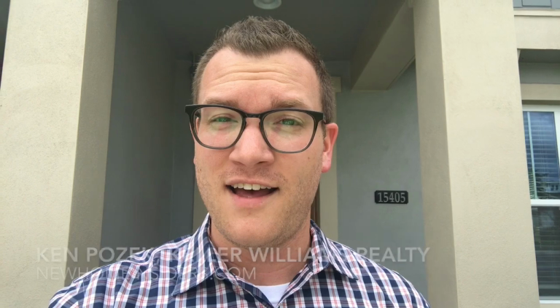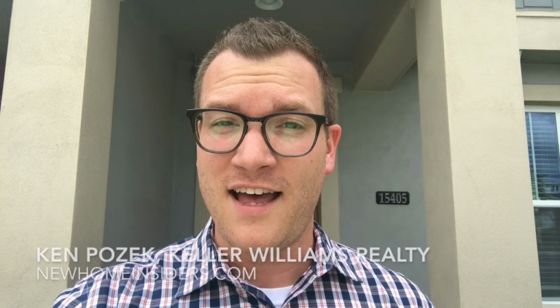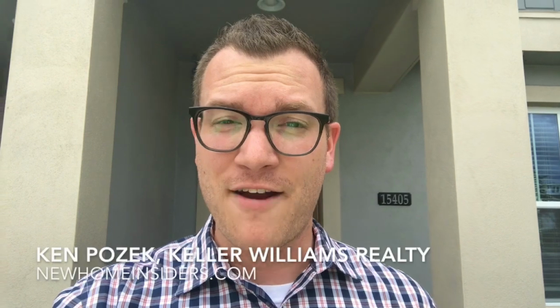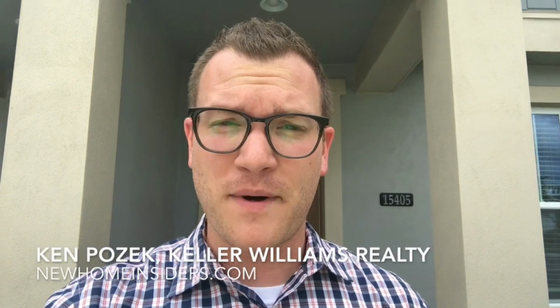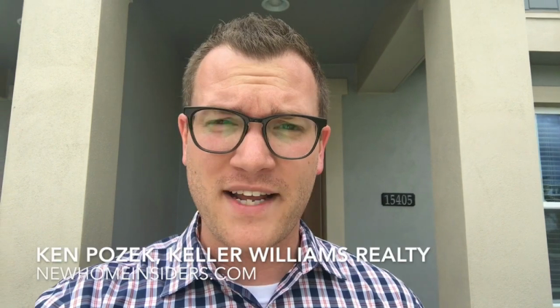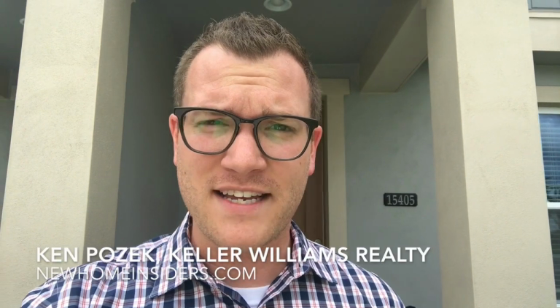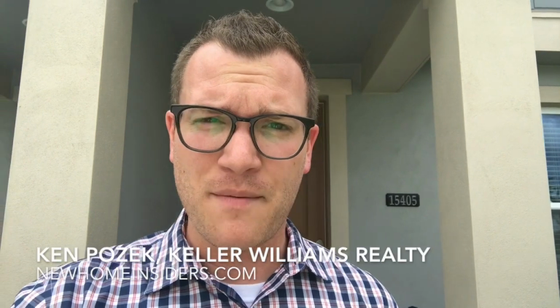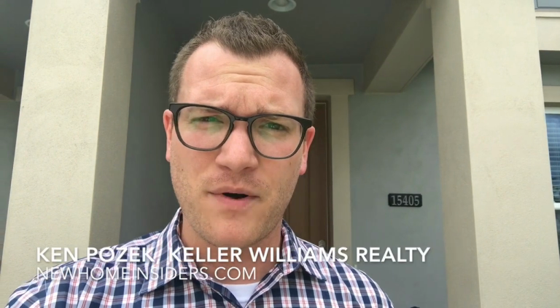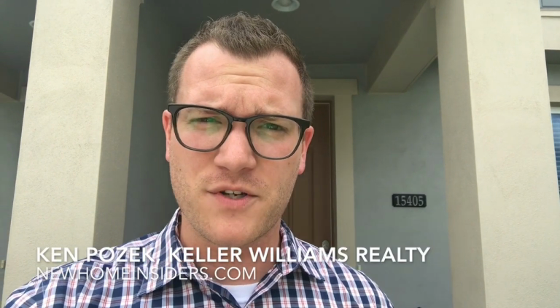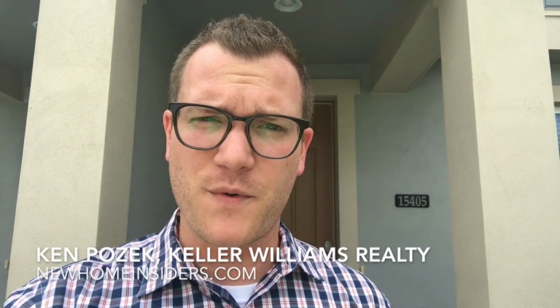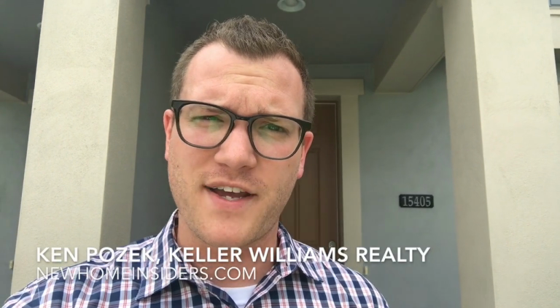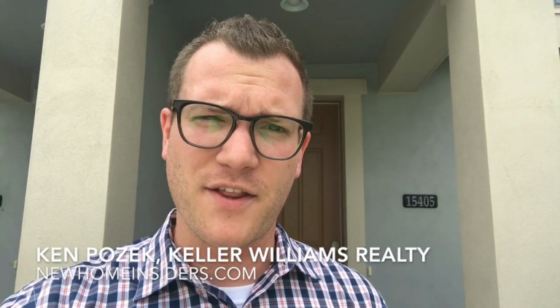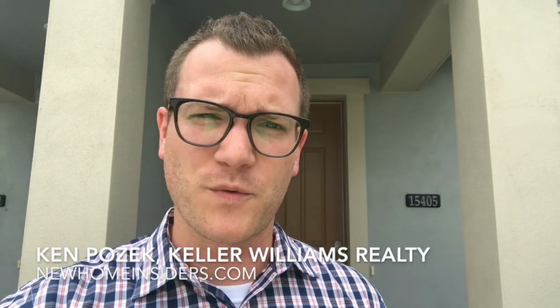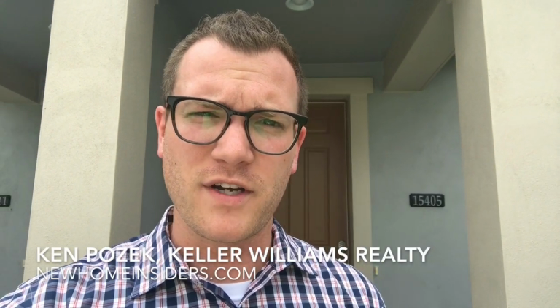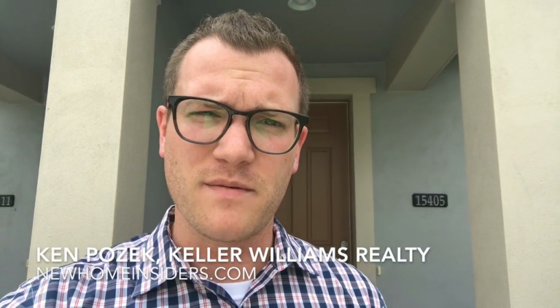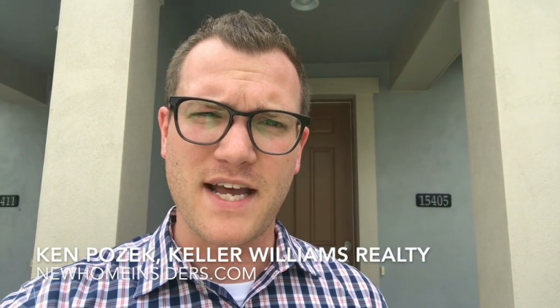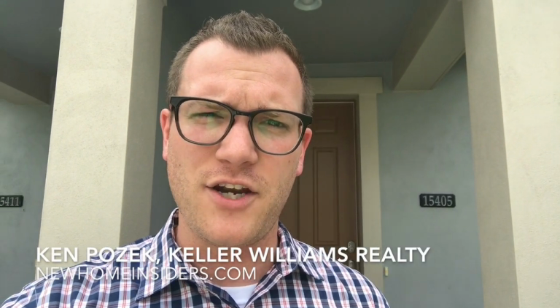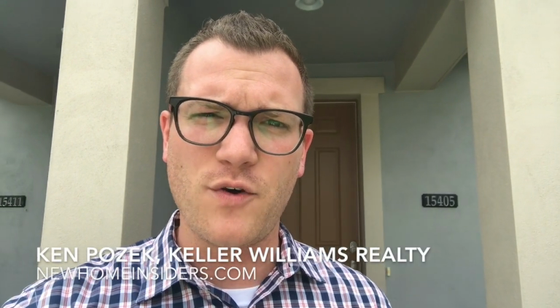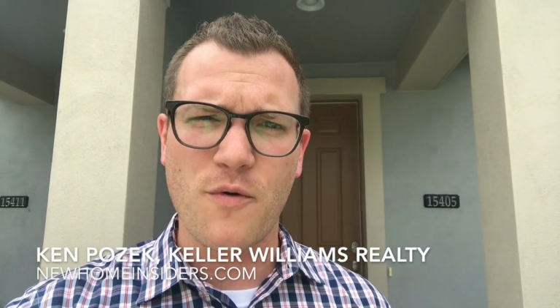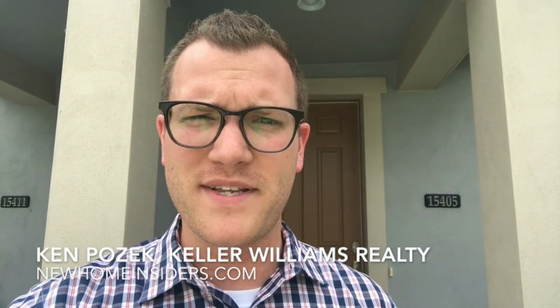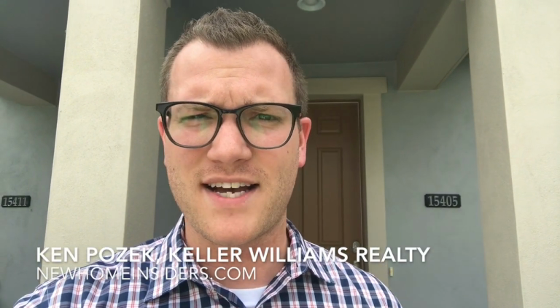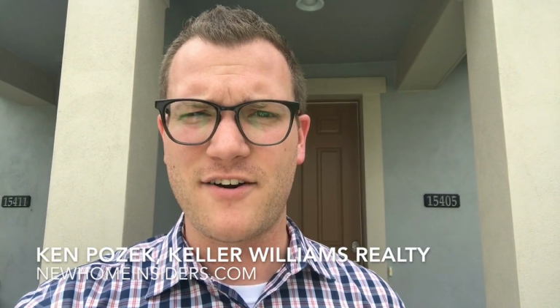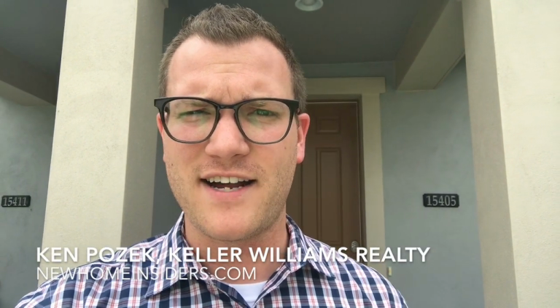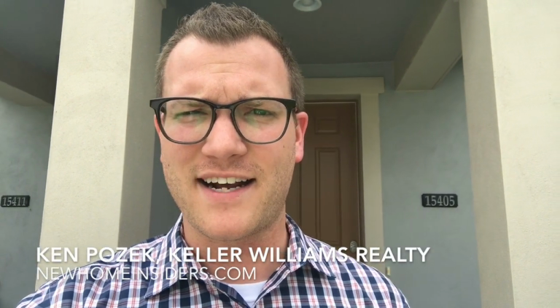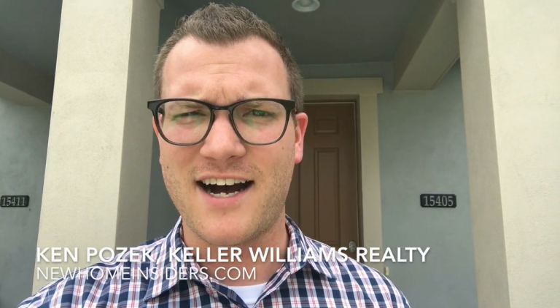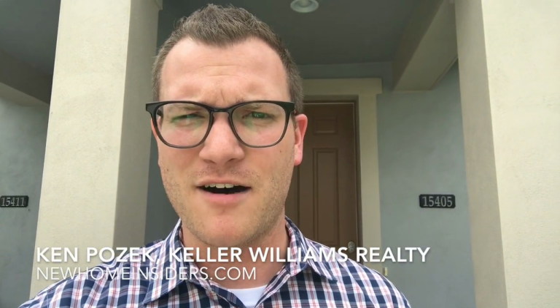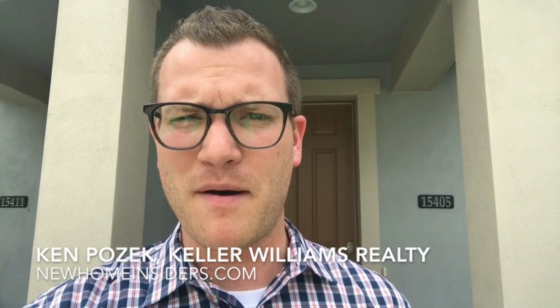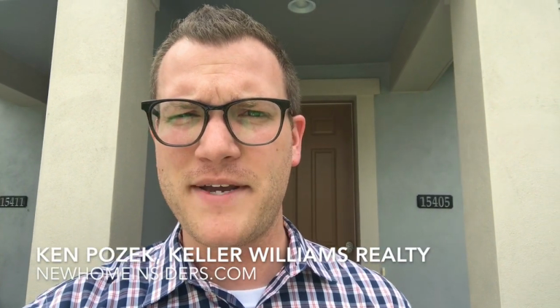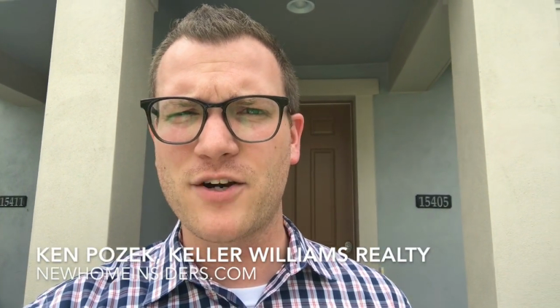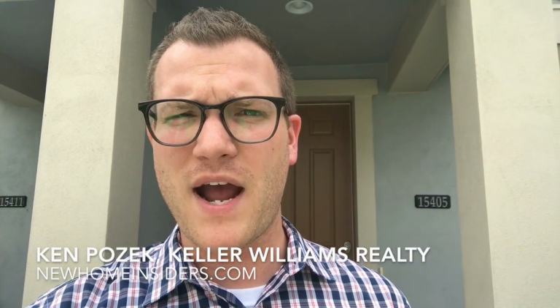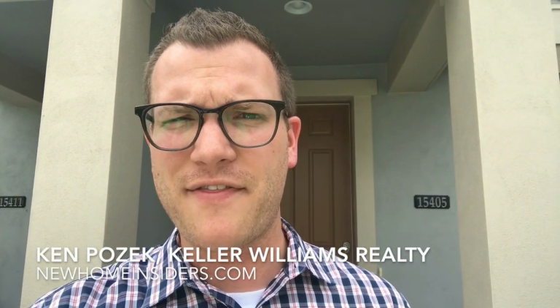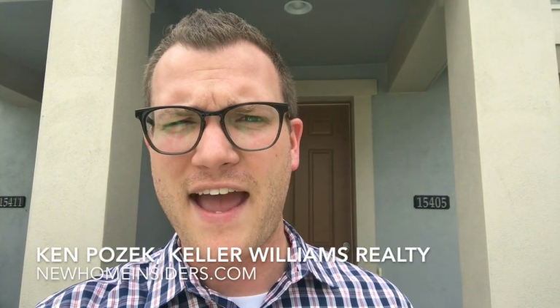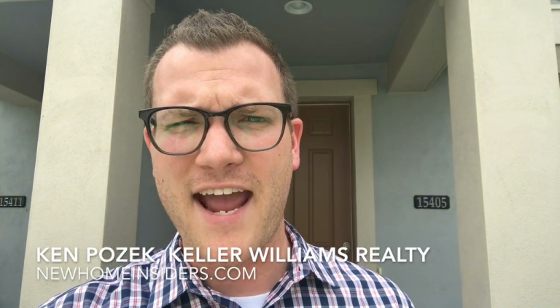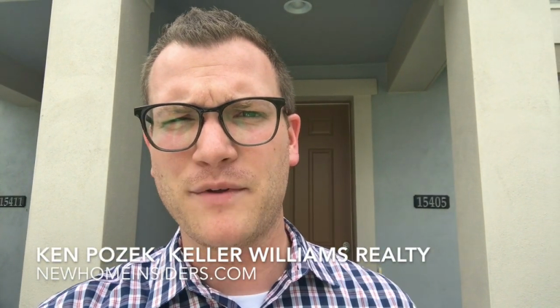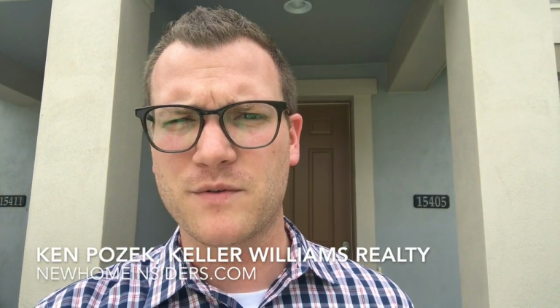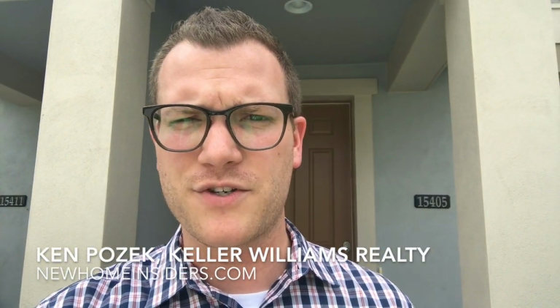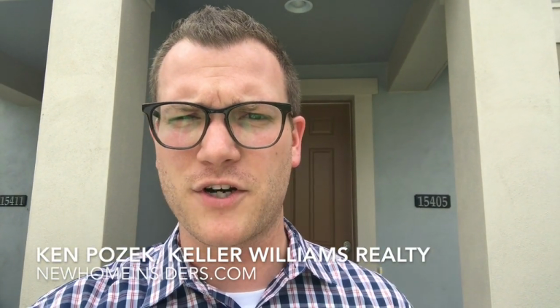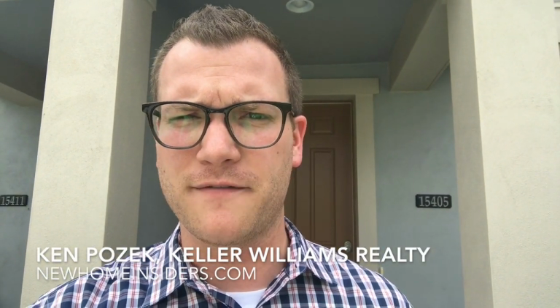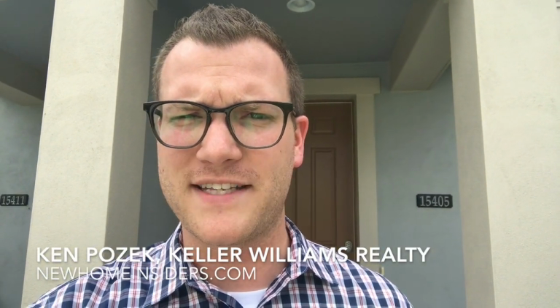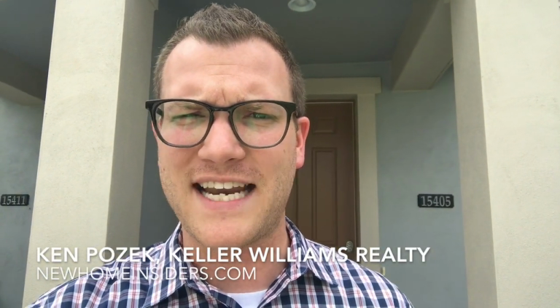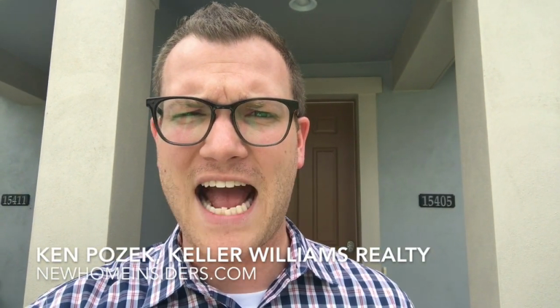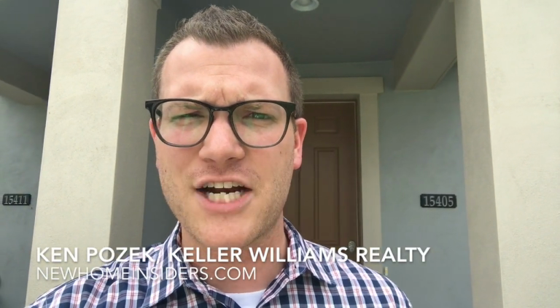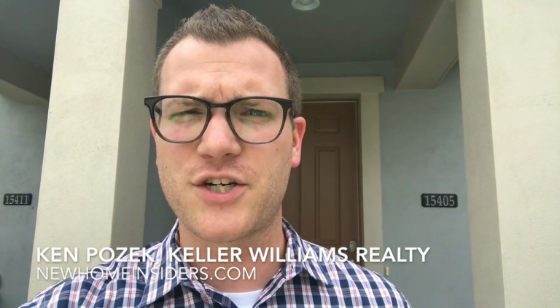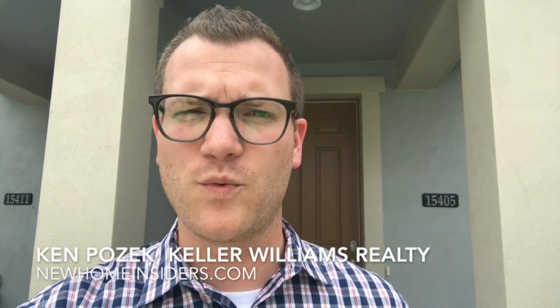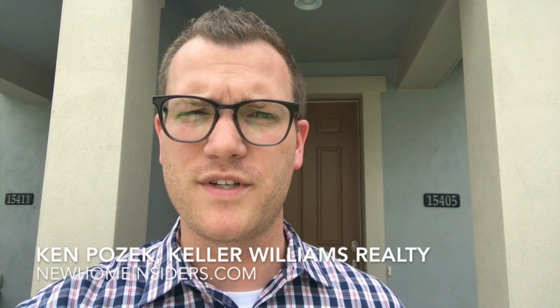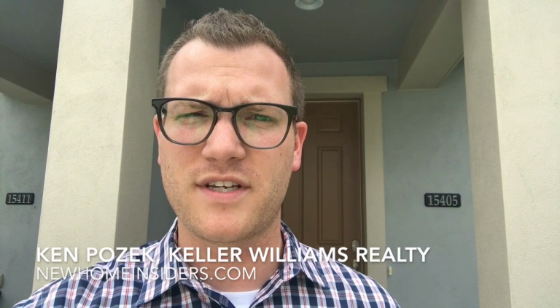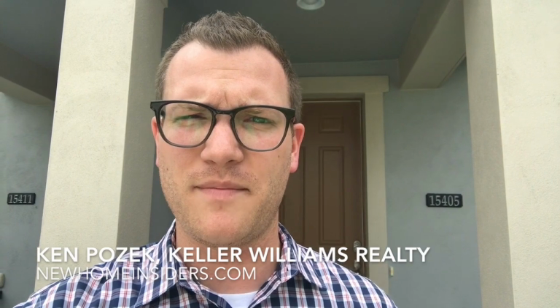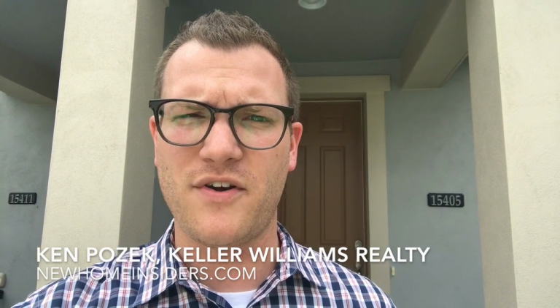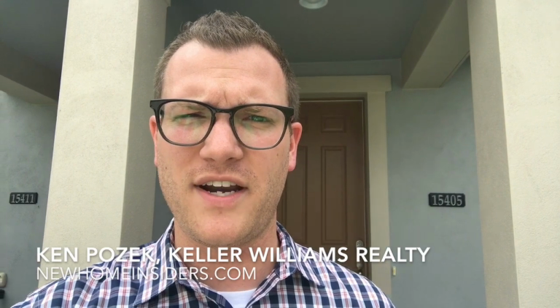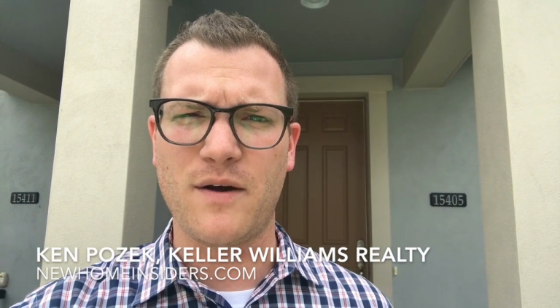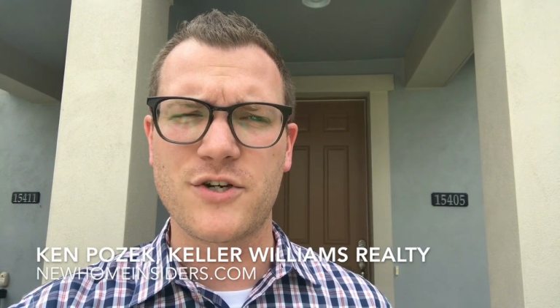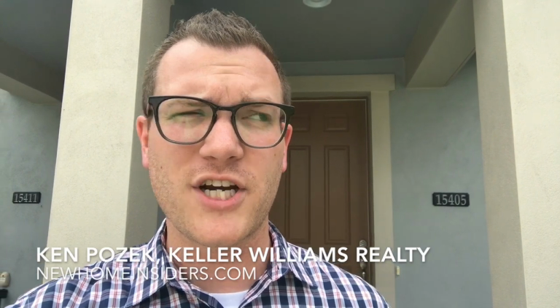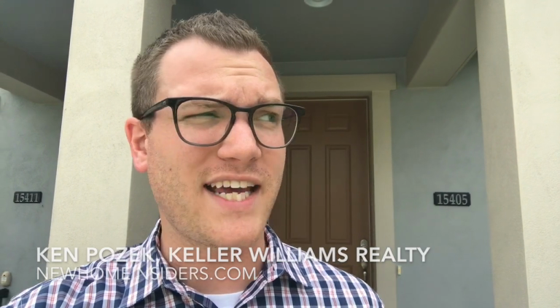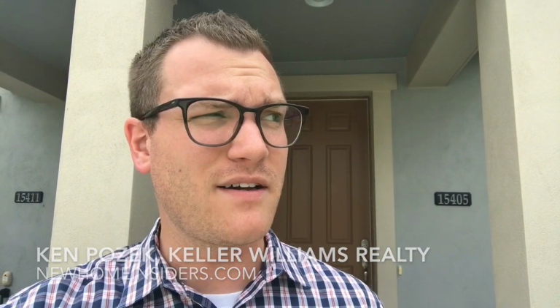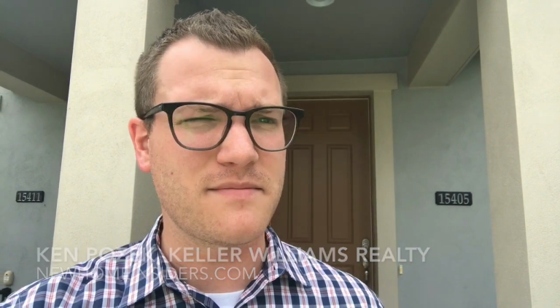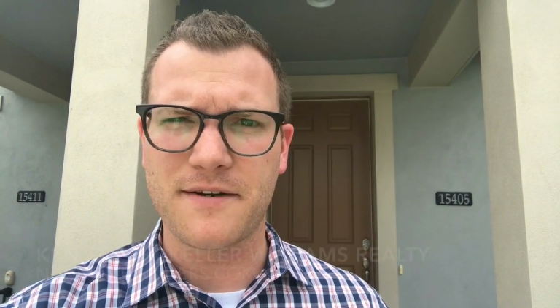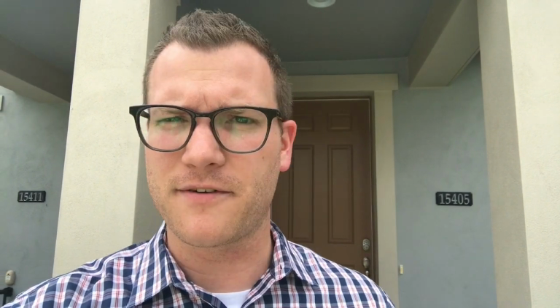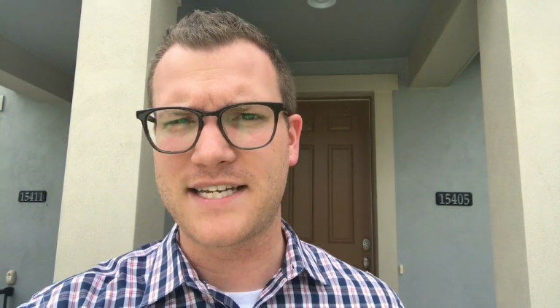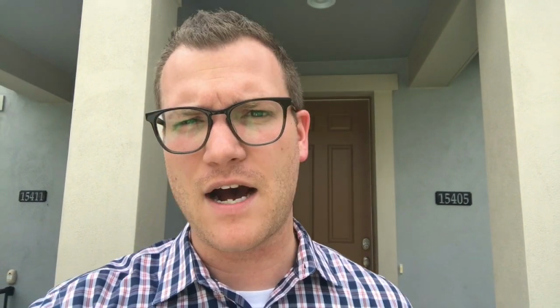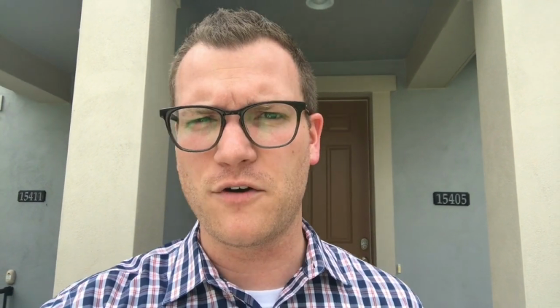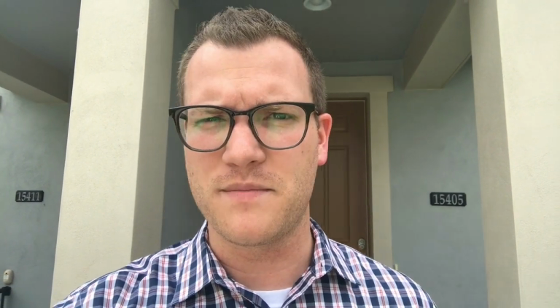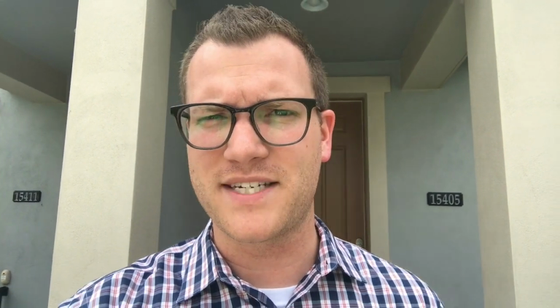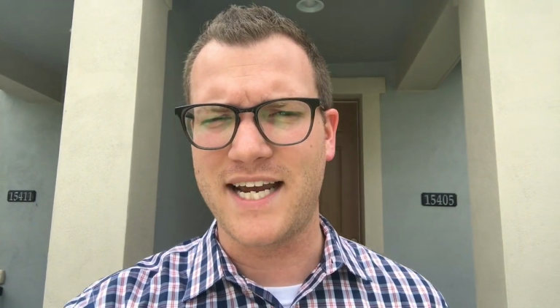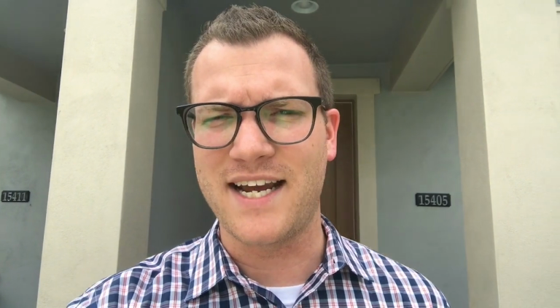Hey everybody, it's Ken Pozik with Keller Williams and NewHomeInsider.com. I'm here at the Hamlin Reserve — it's an Ashton Woods community — and we're checking out some different townhomes today.